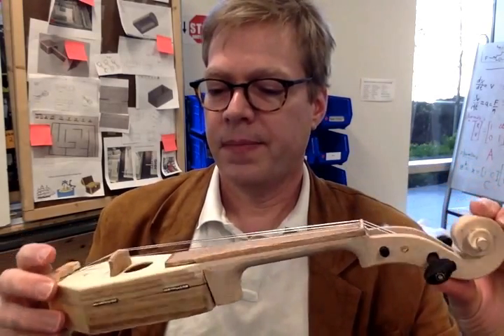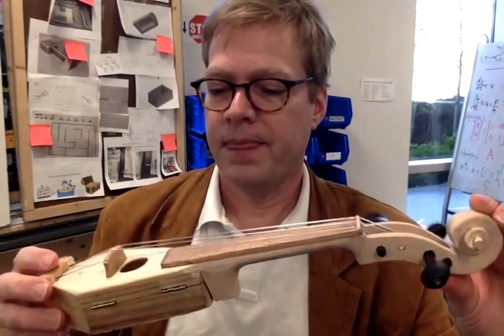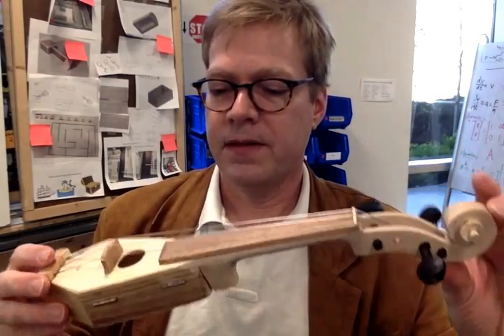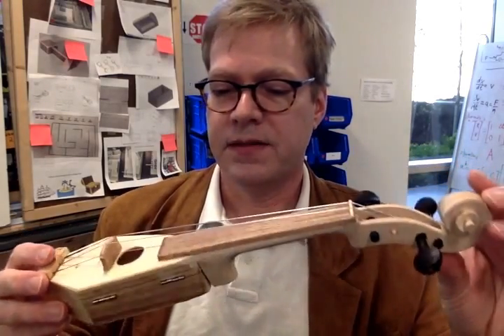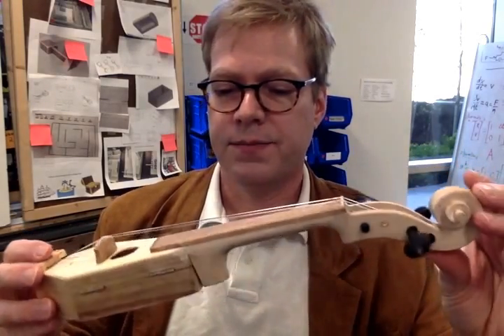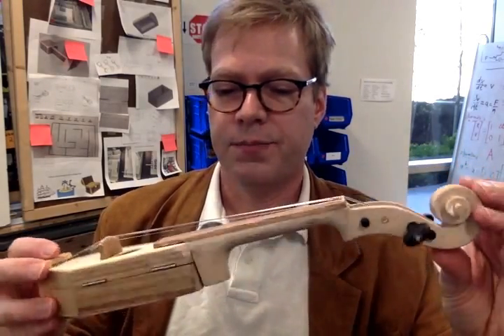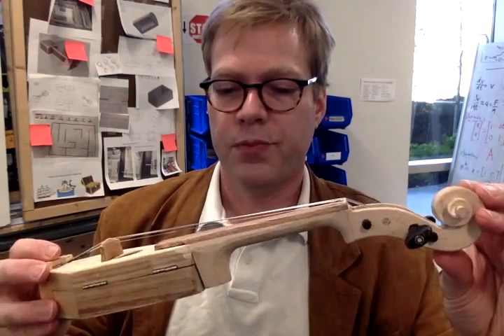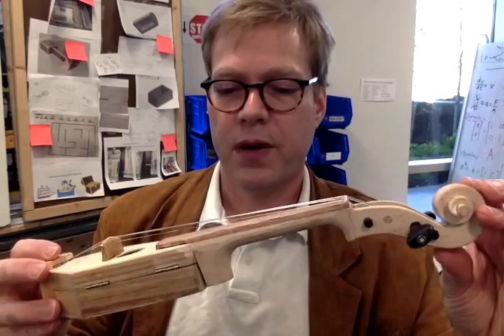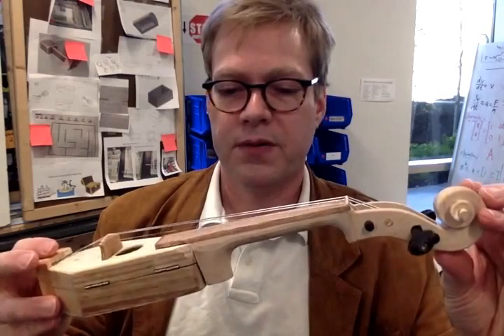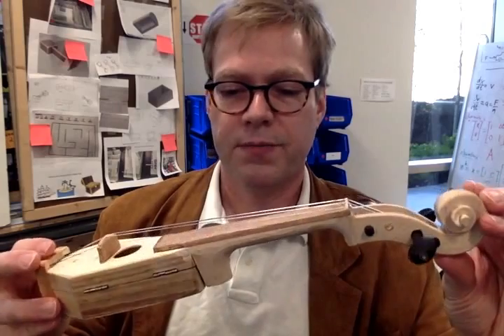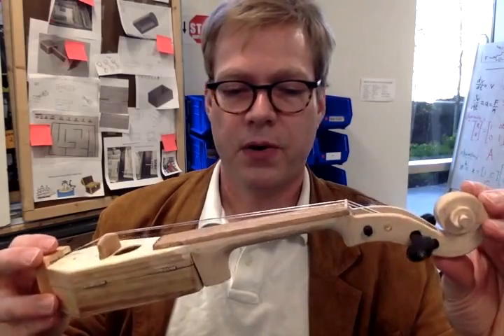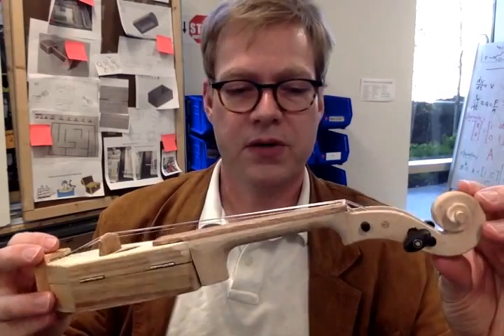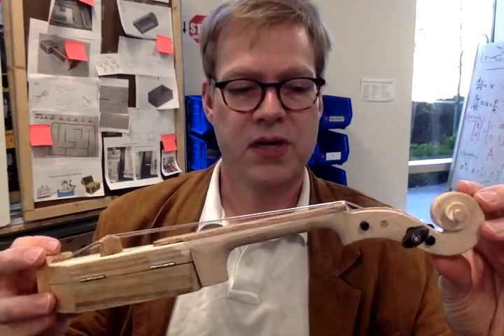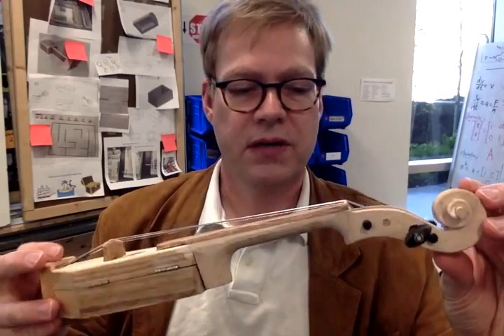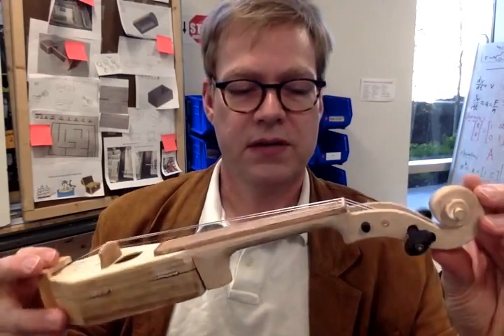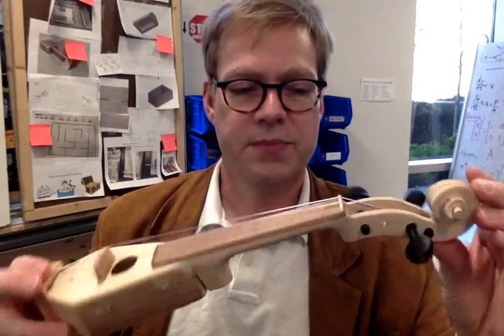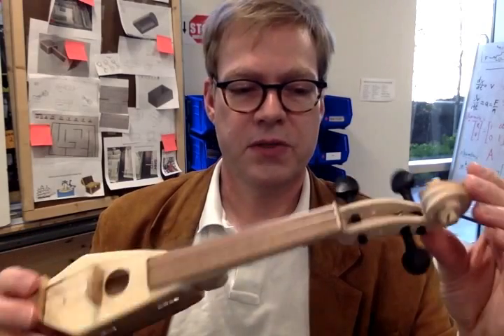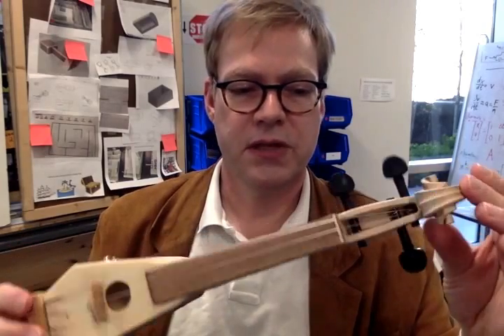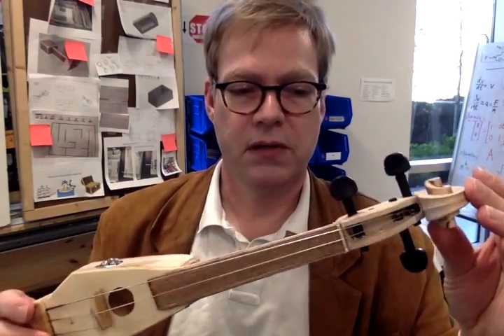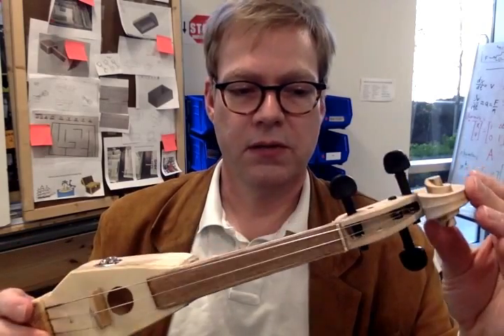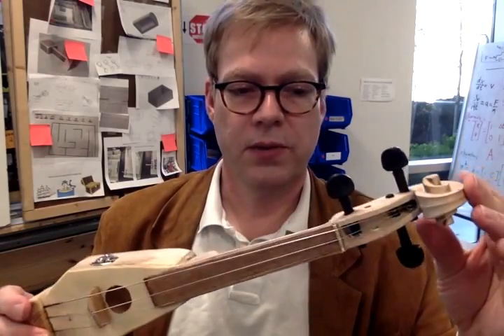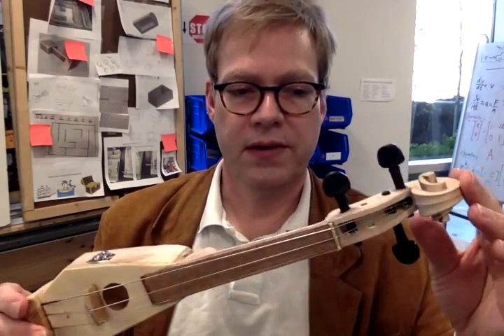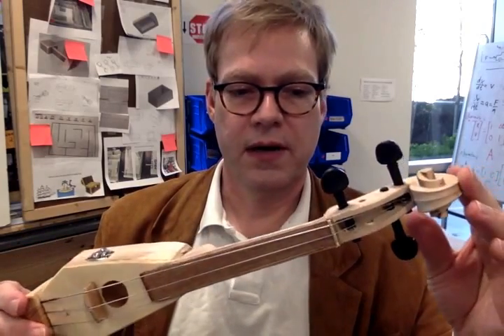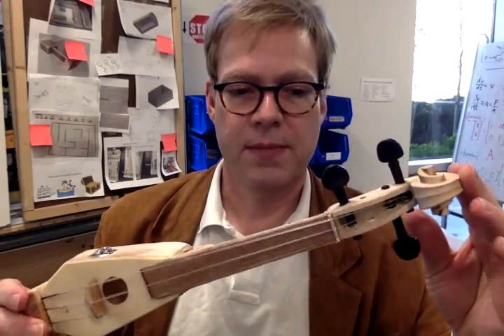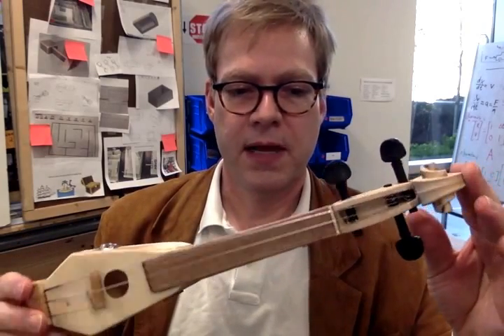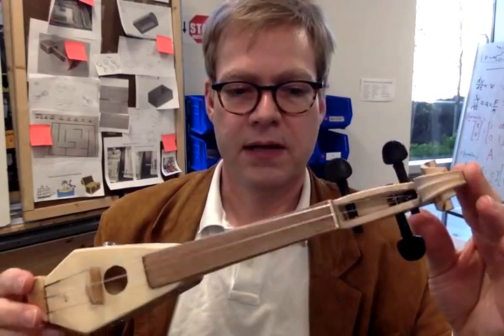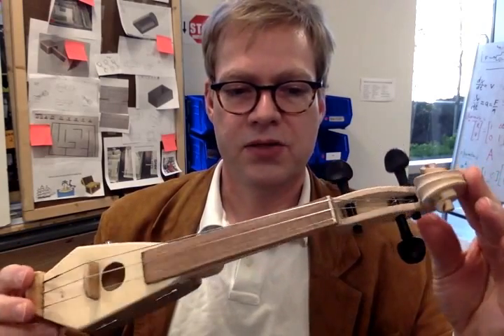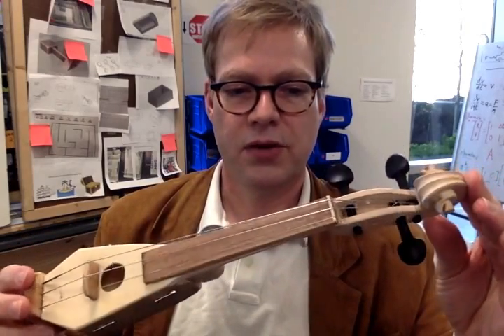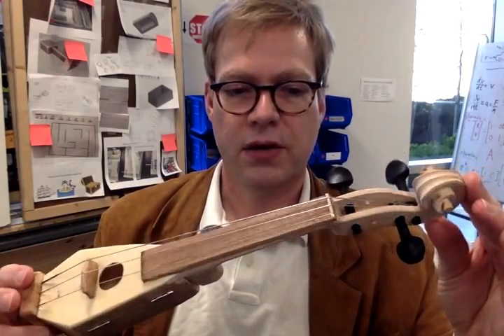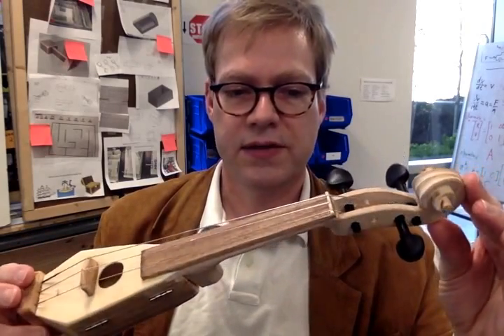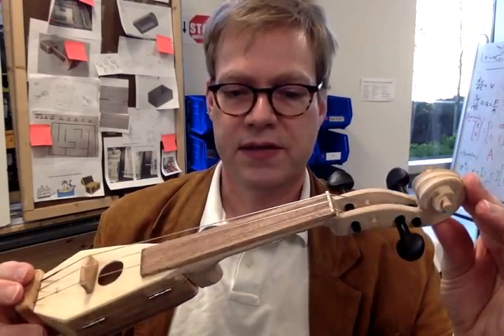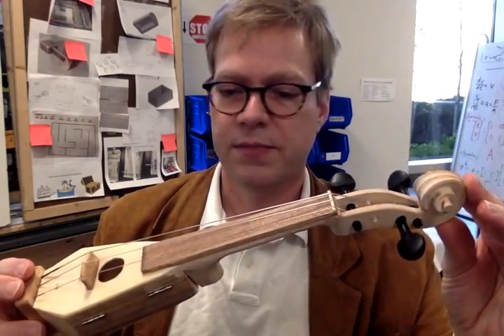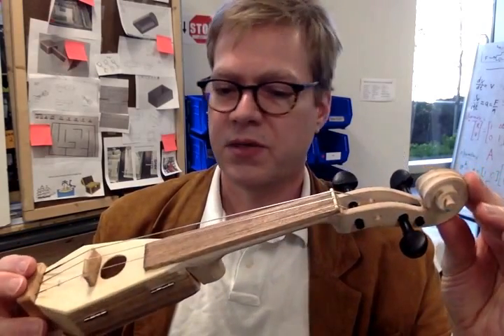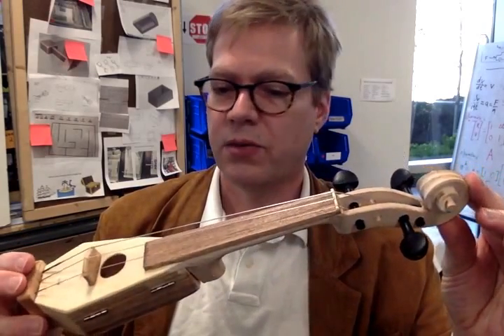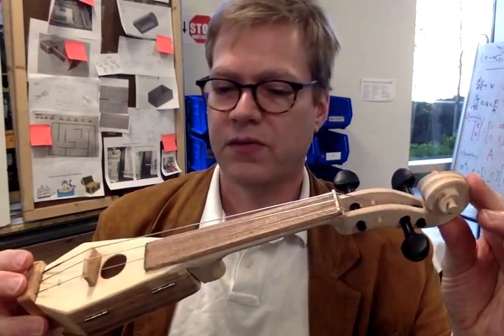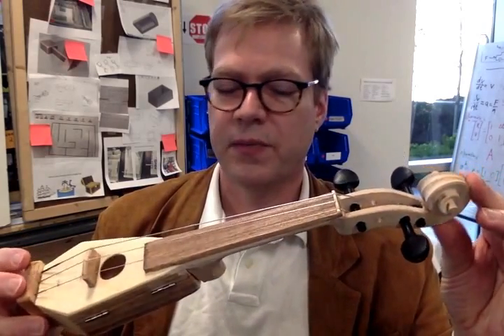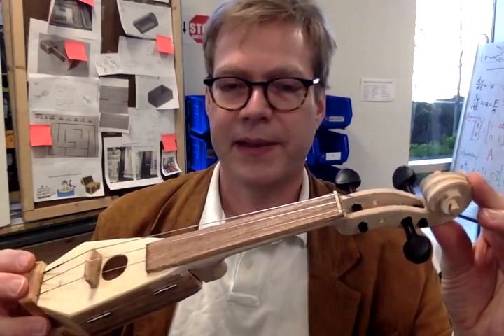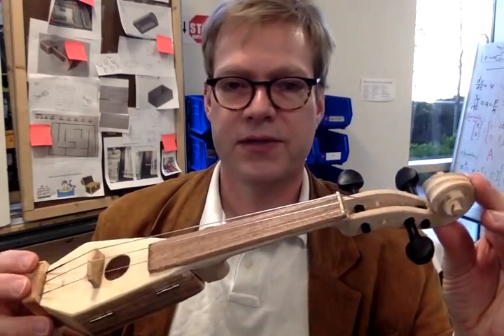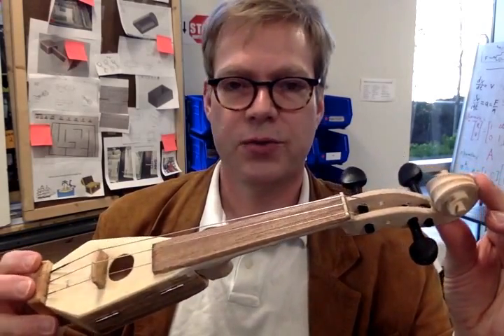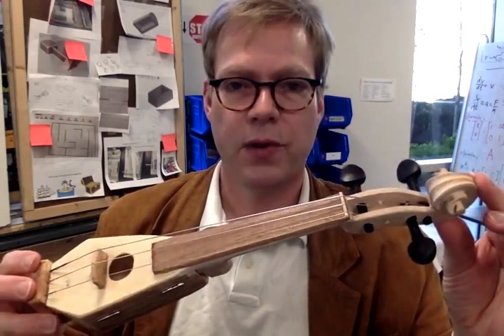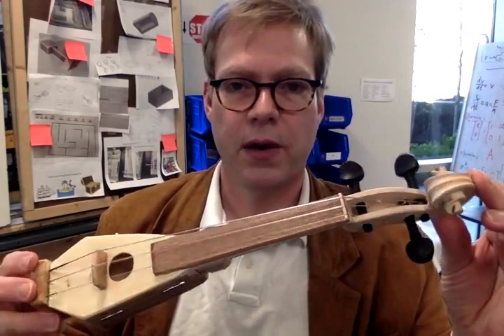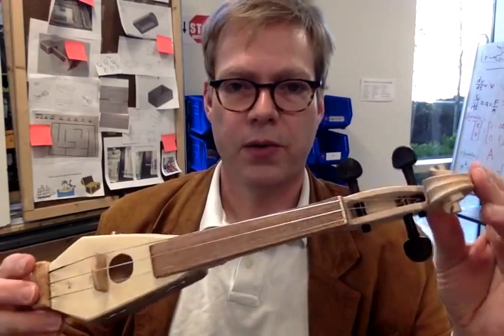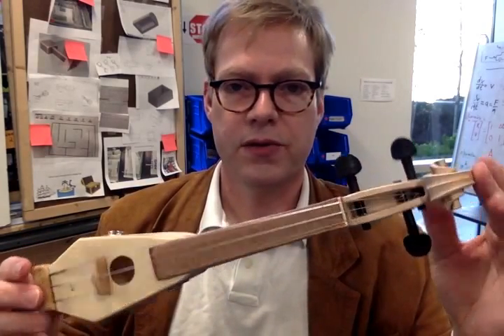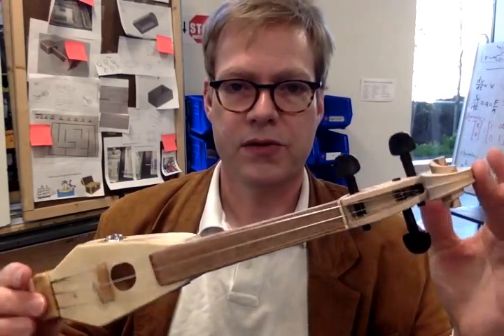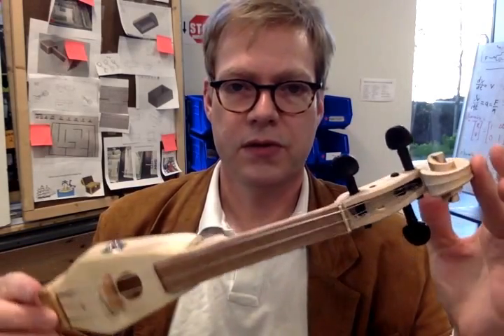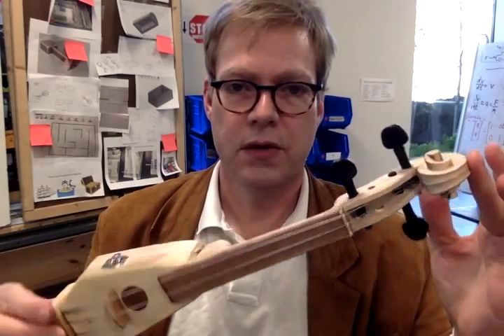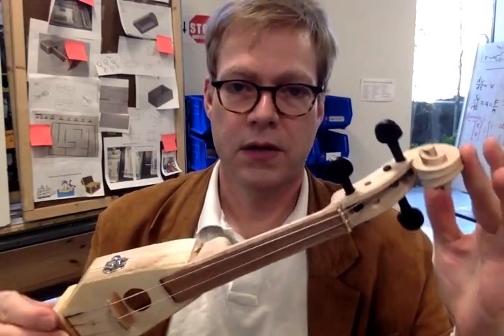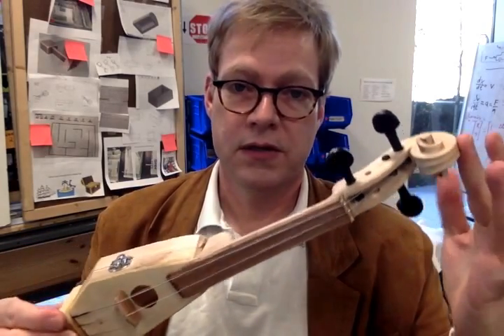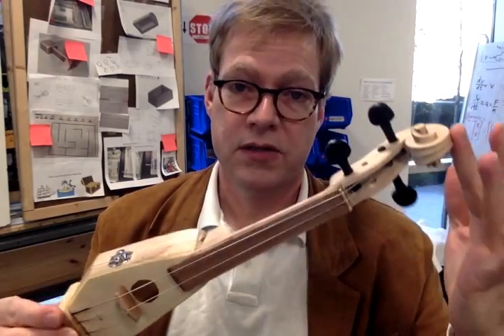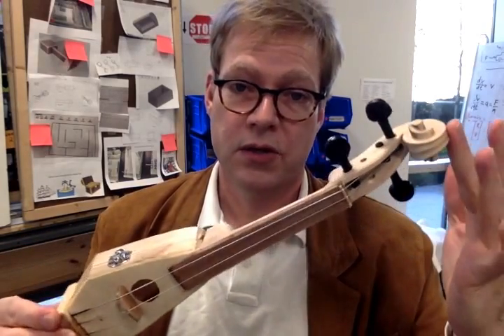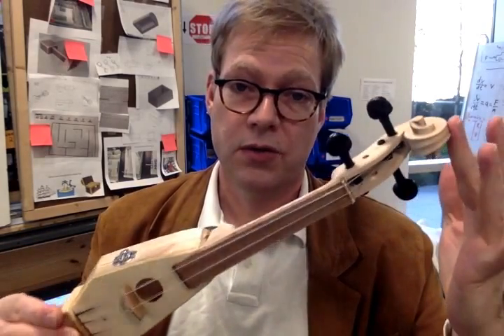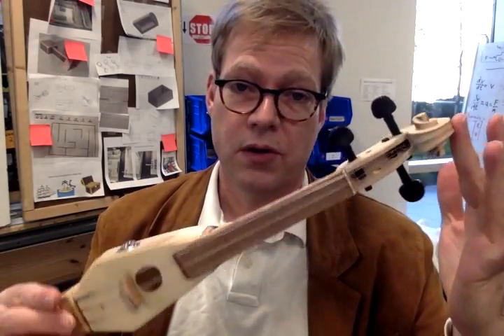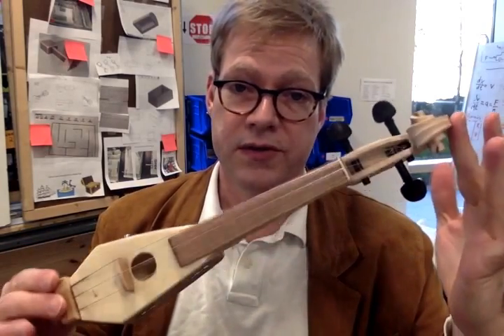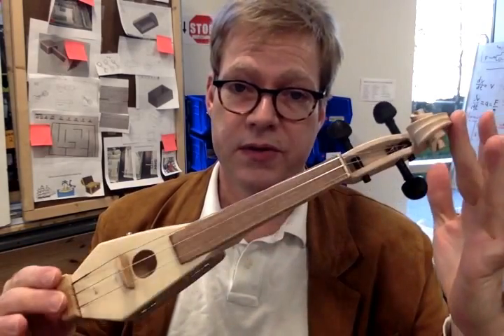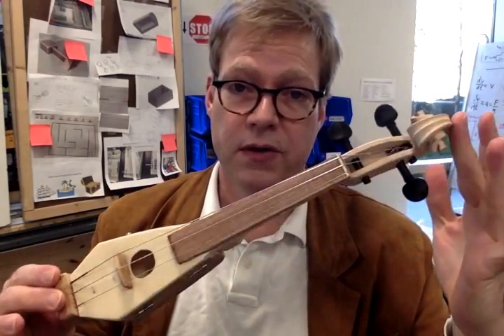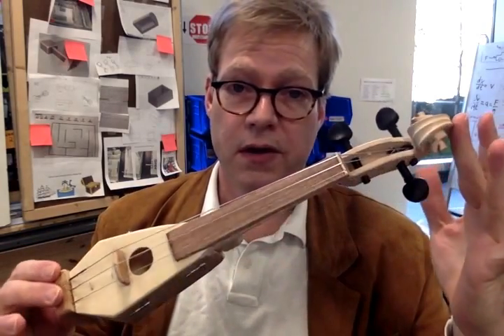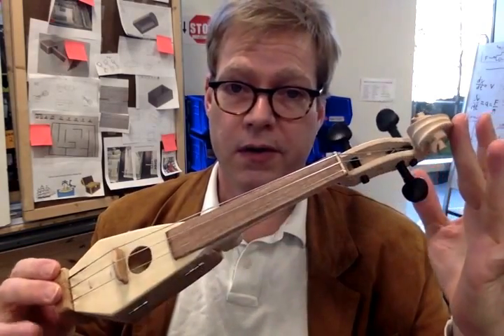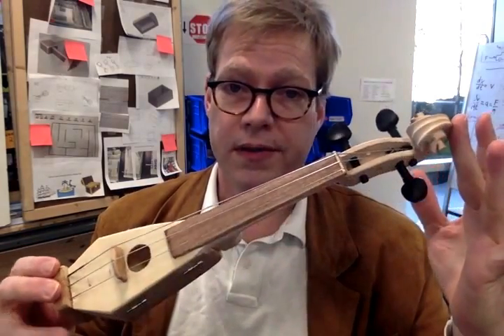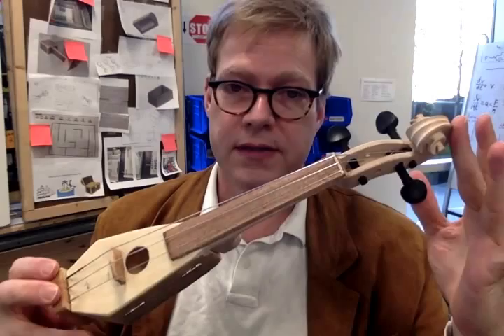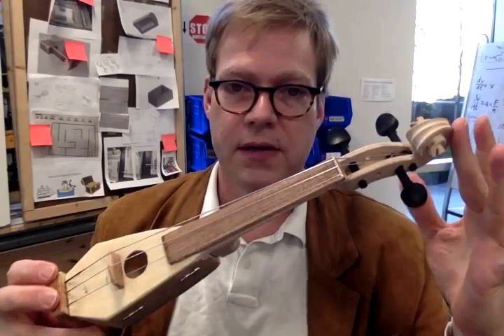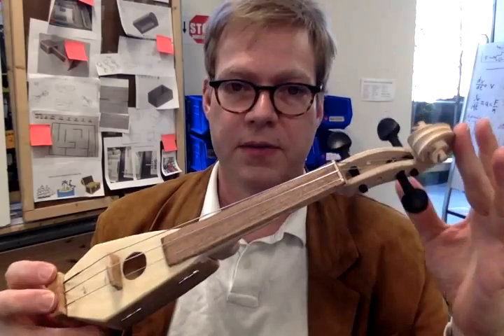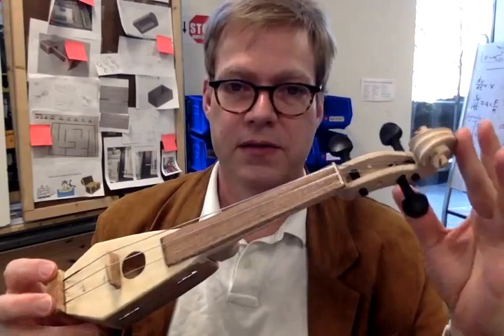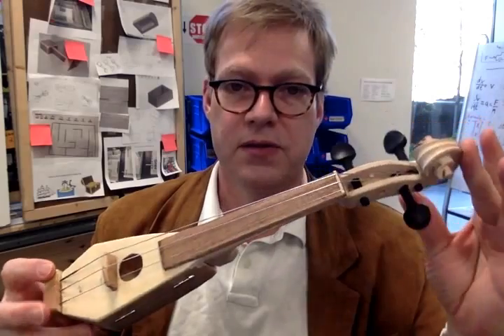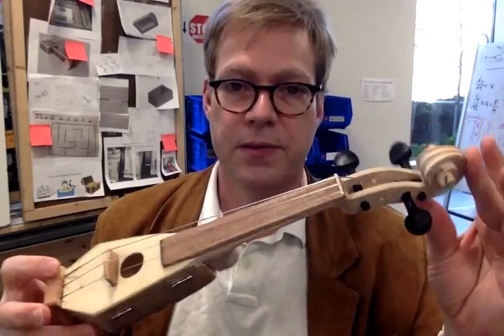This particular project that I made took a sum total of about two hours, so it's also not all that time consuming.